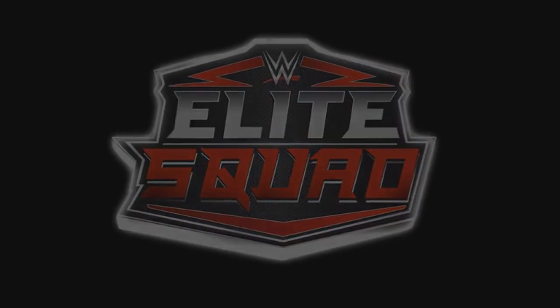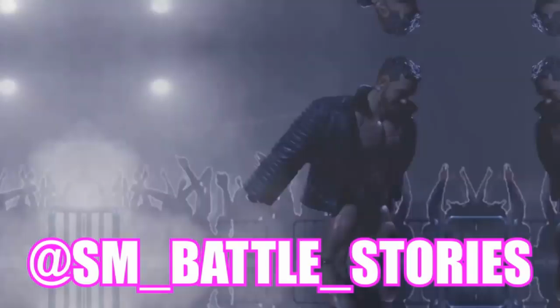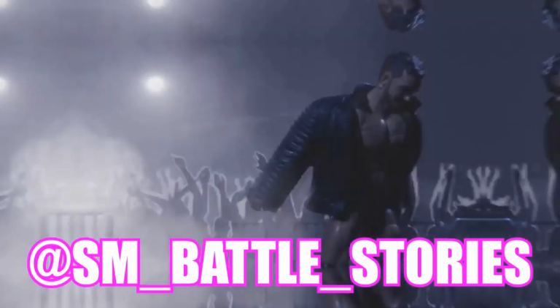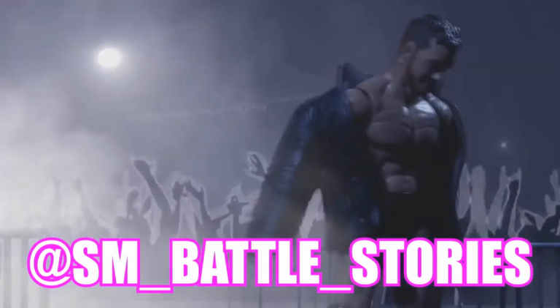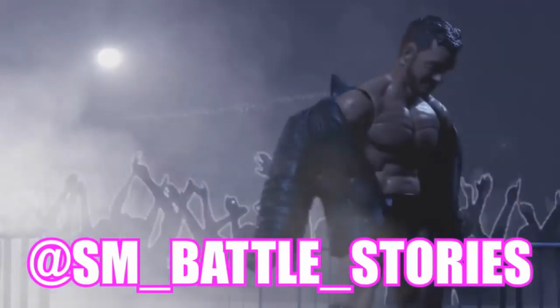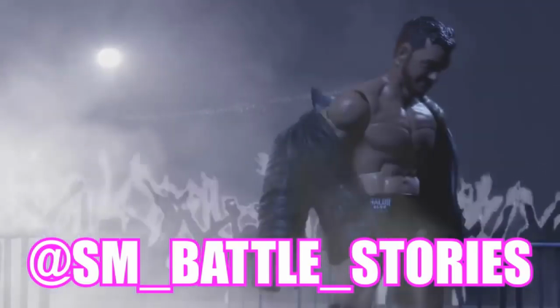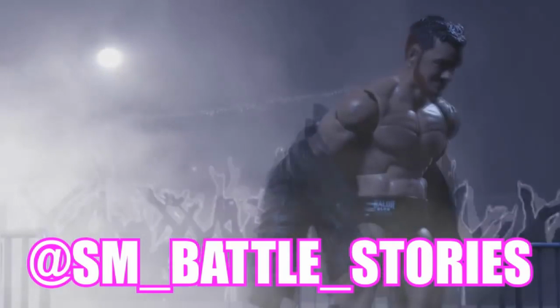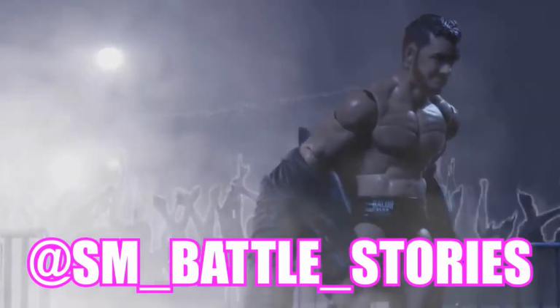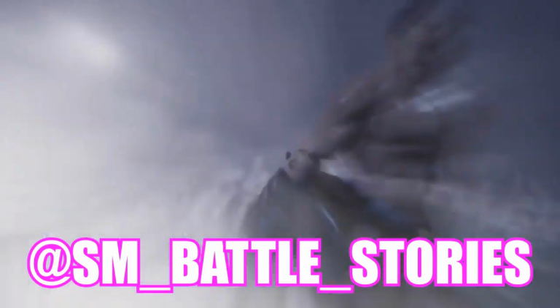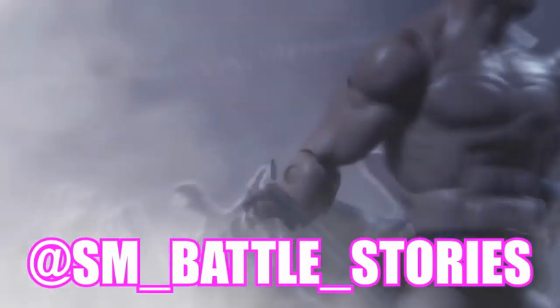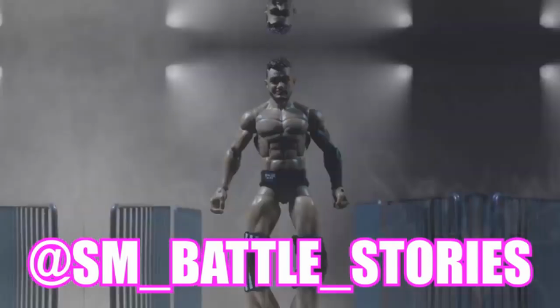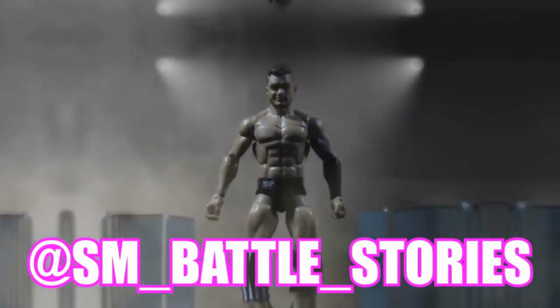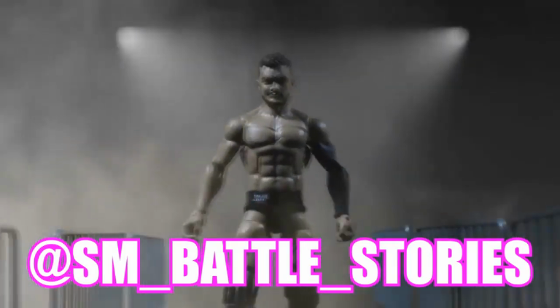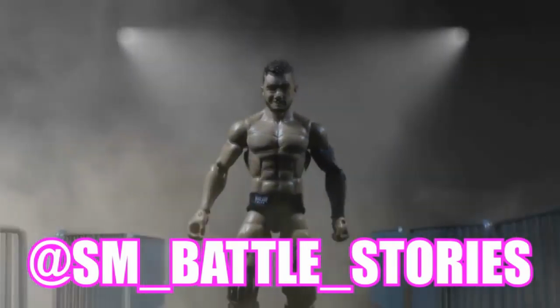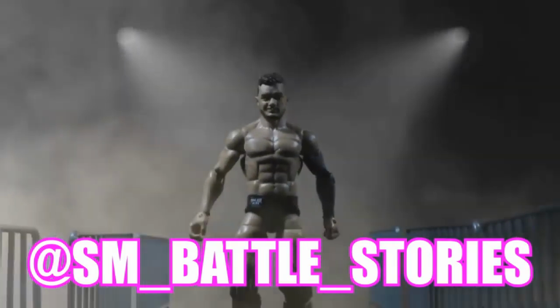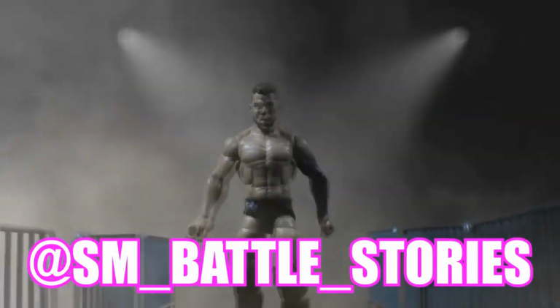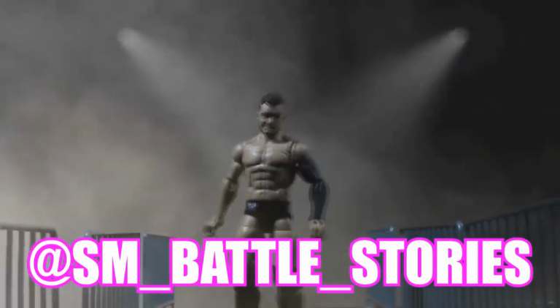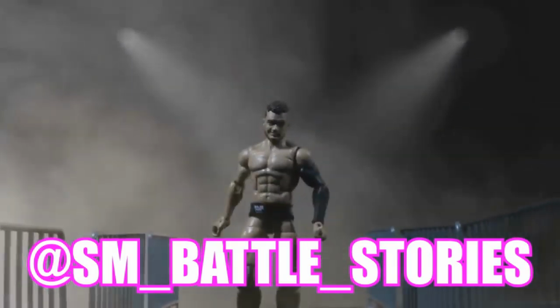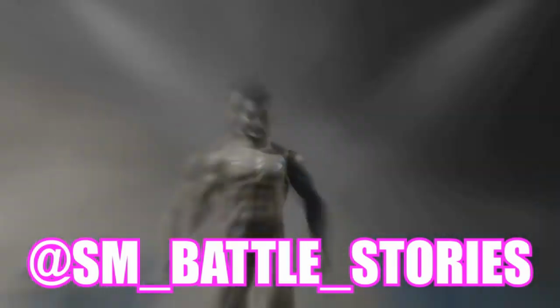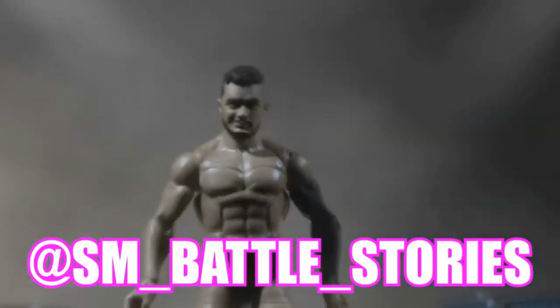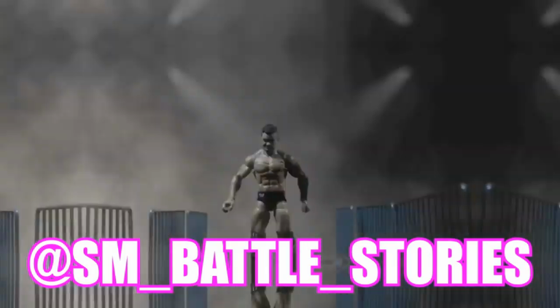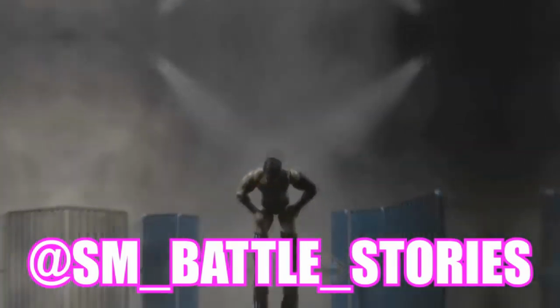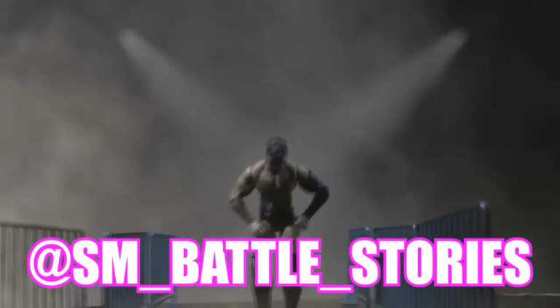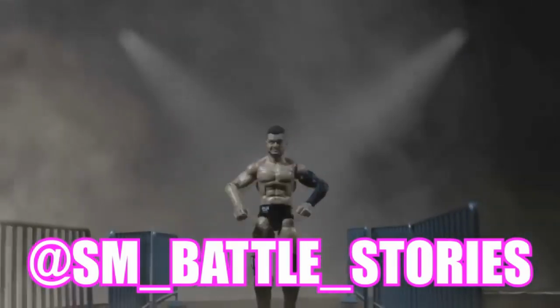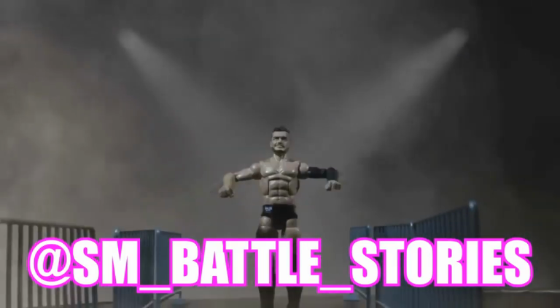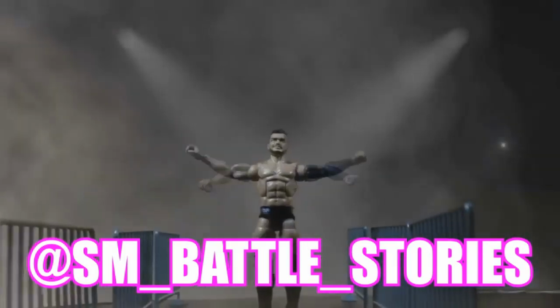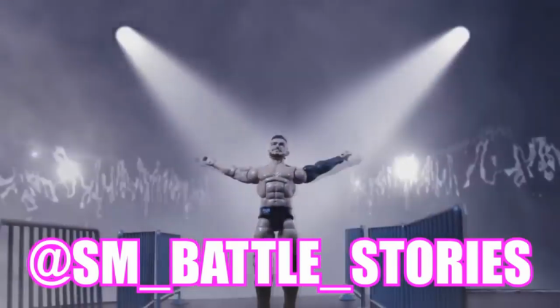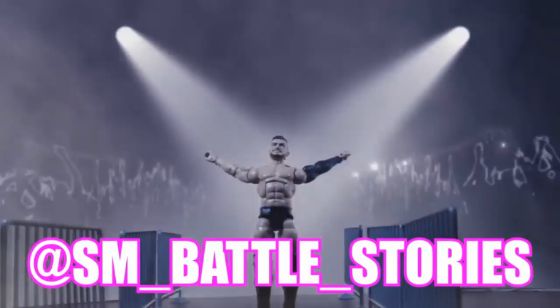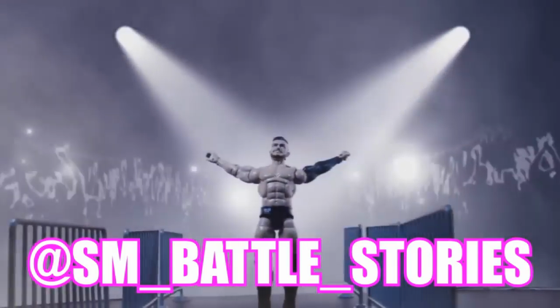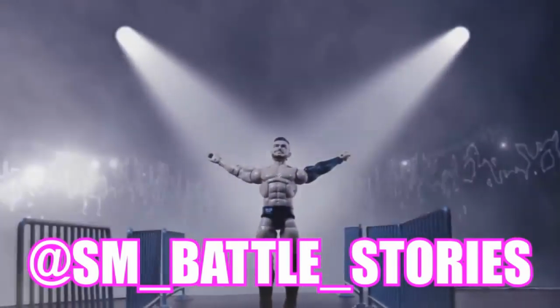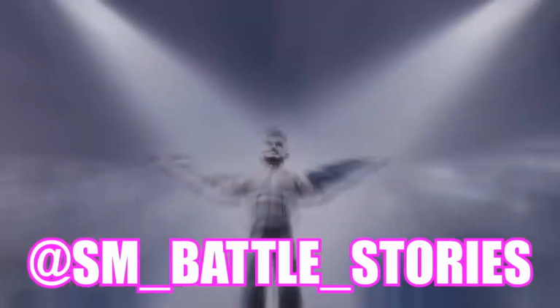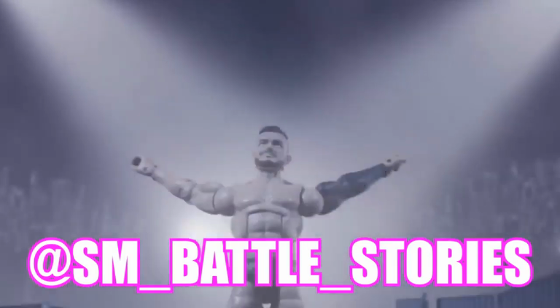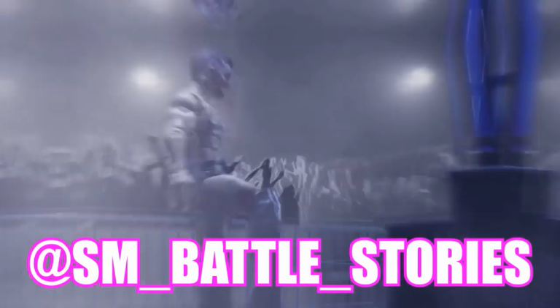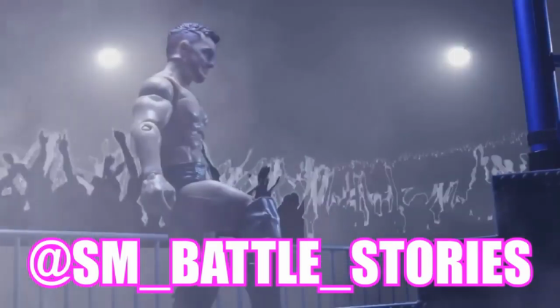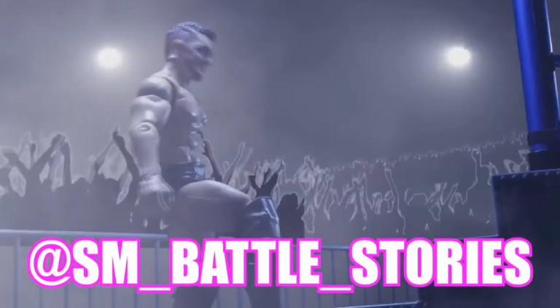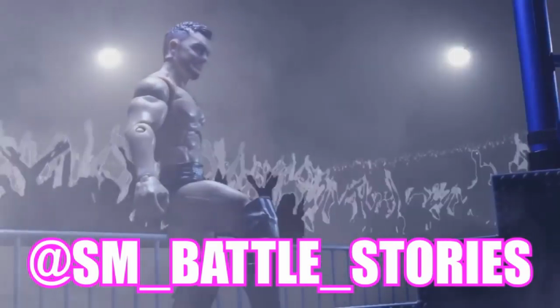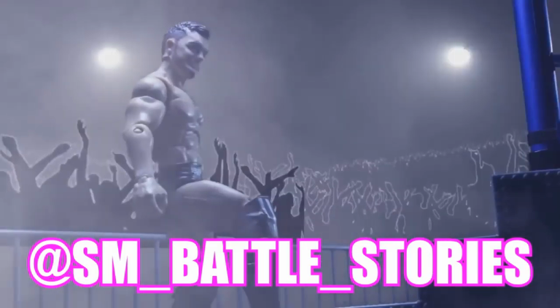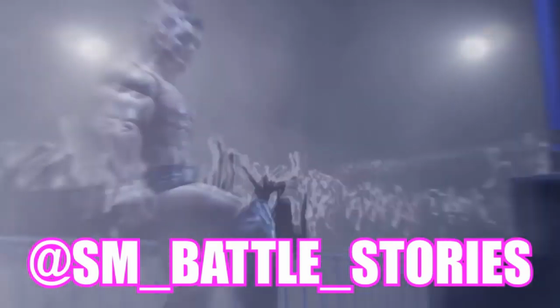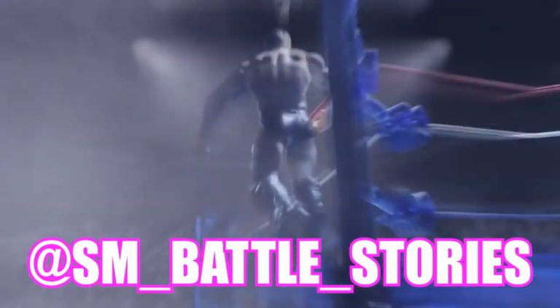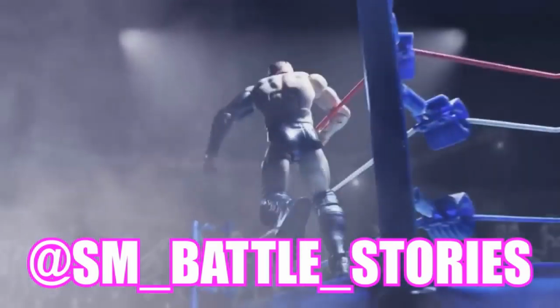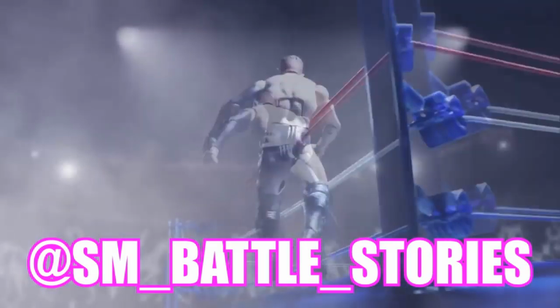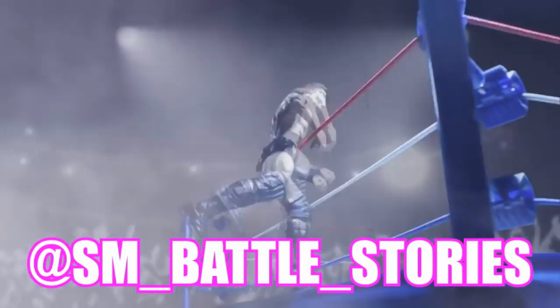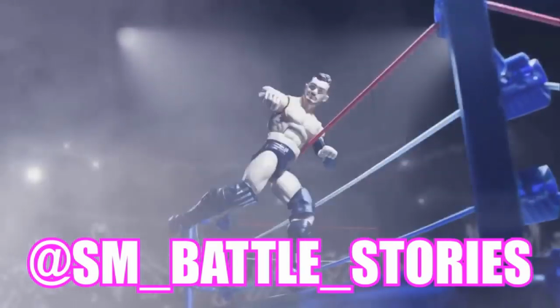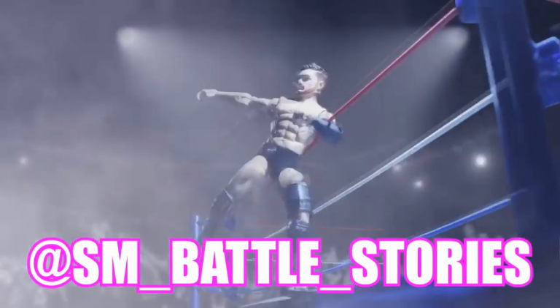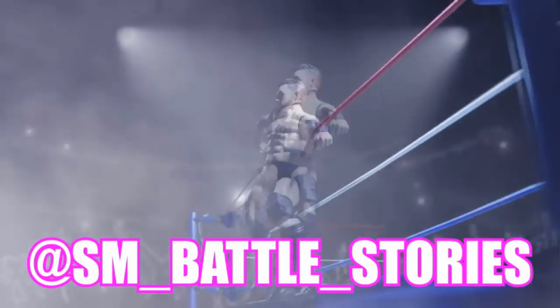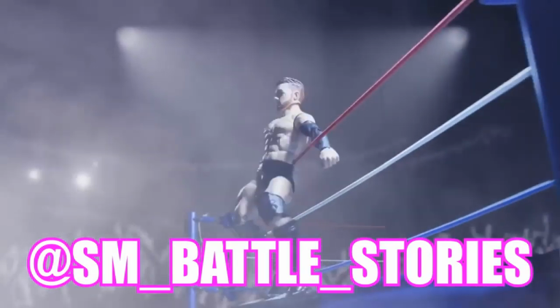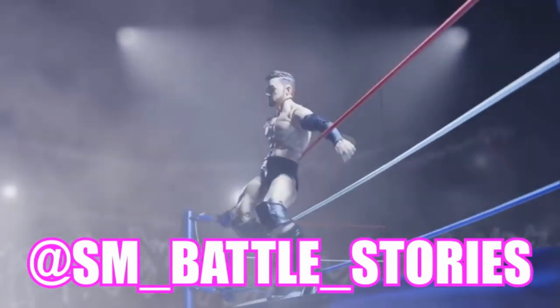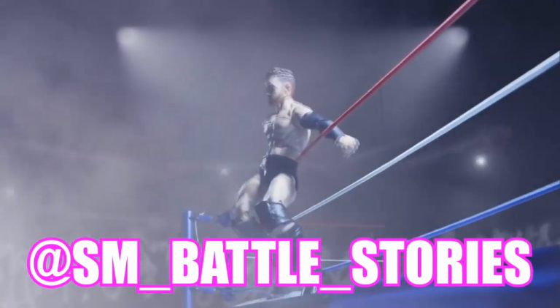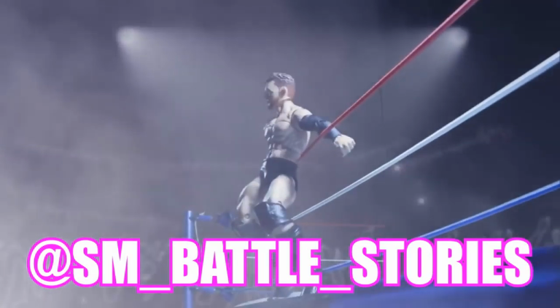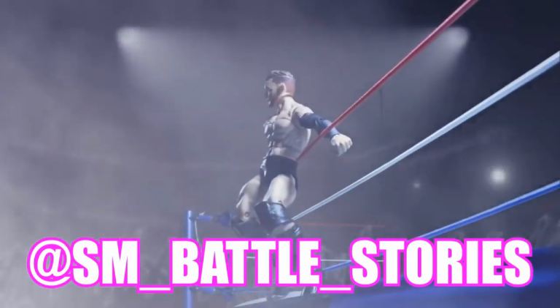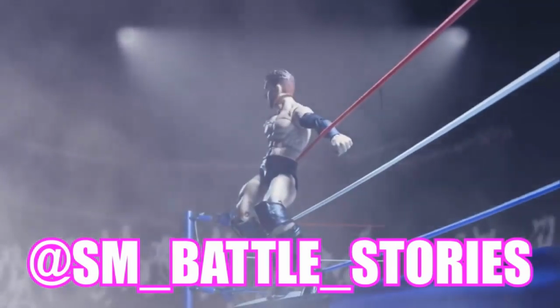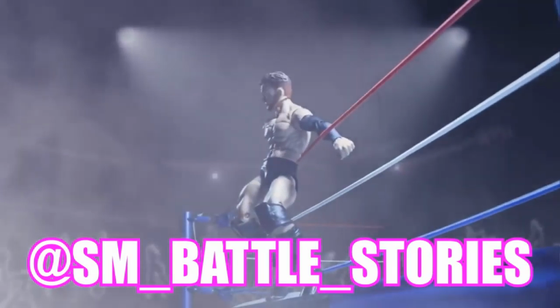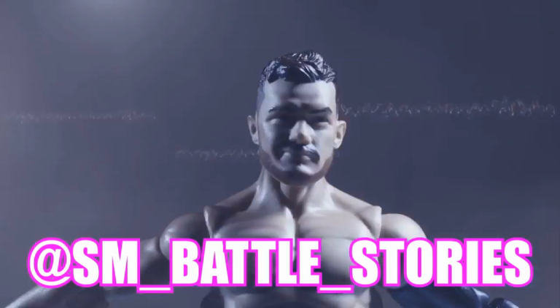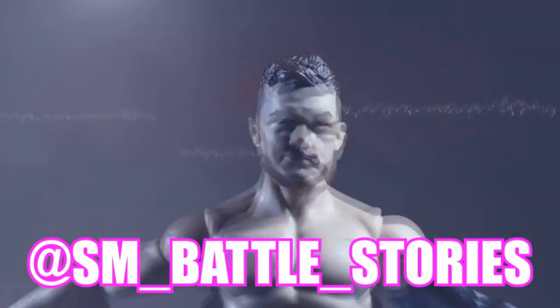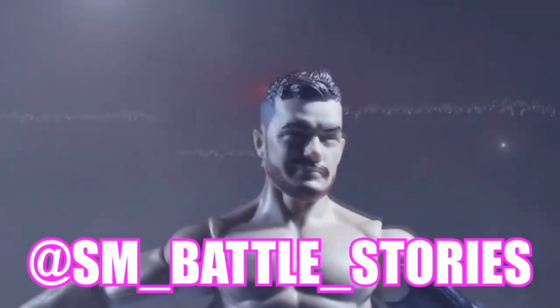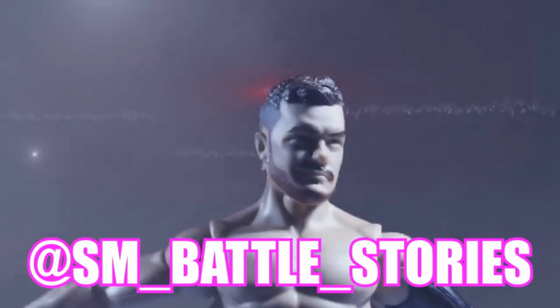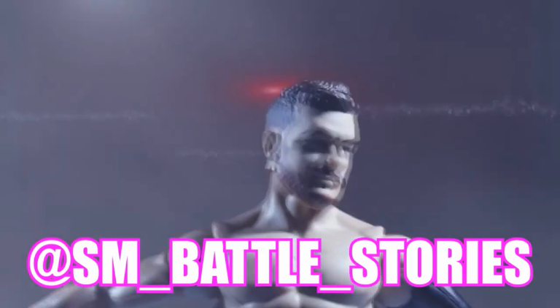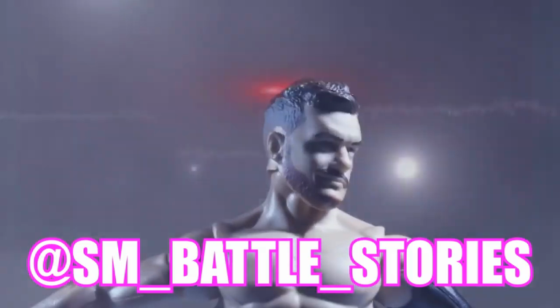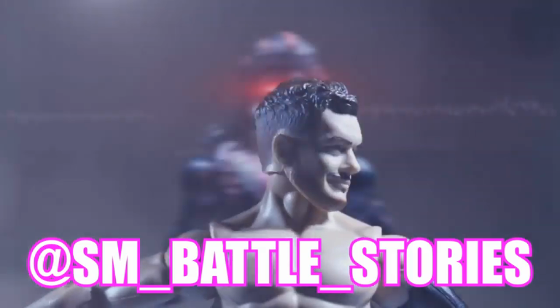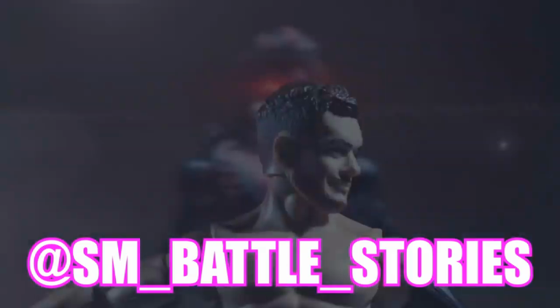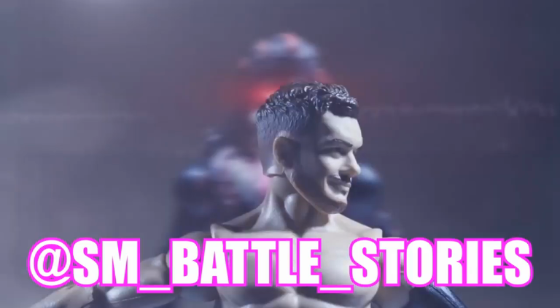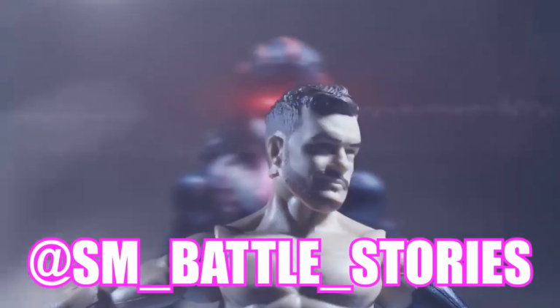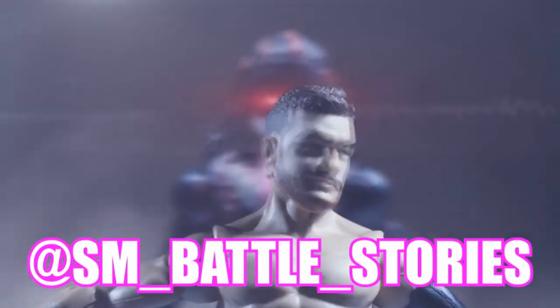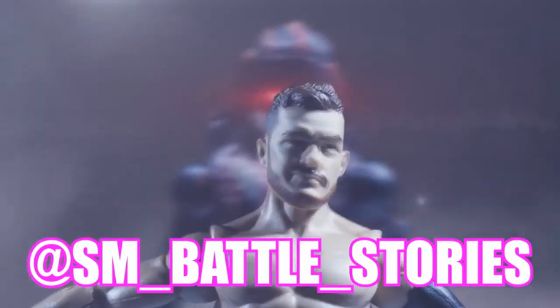If you guys enjoyed the intro or enjoy what you see here, go follow sm__battle__stories on Instagram or get some work done yourself.